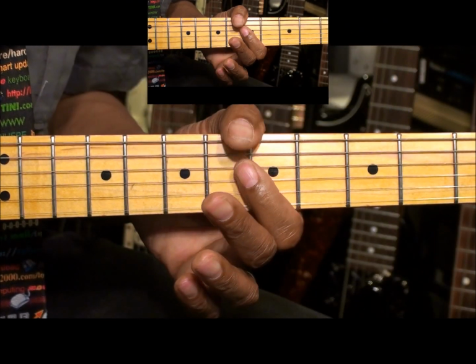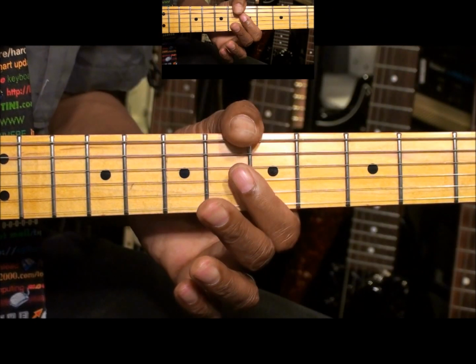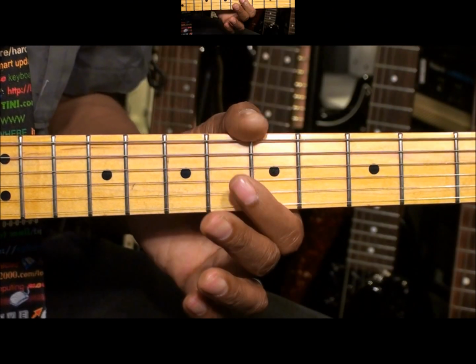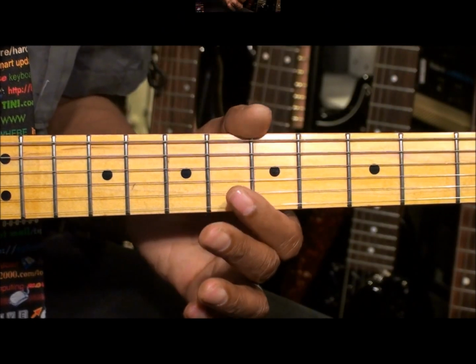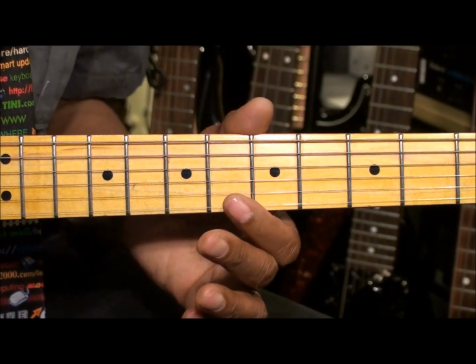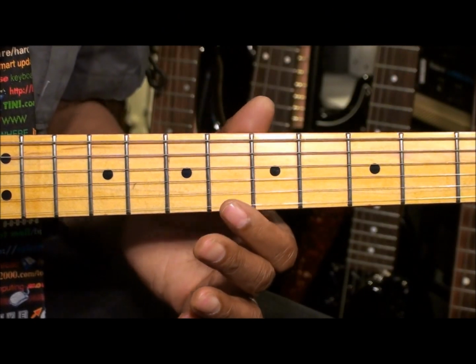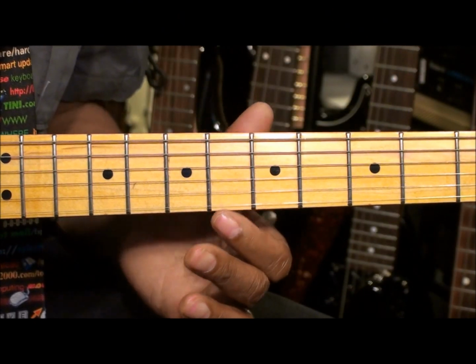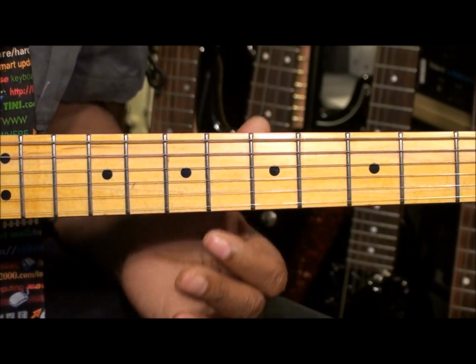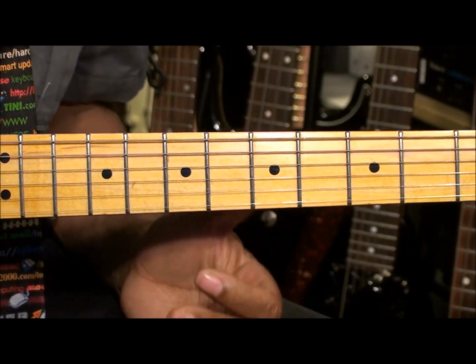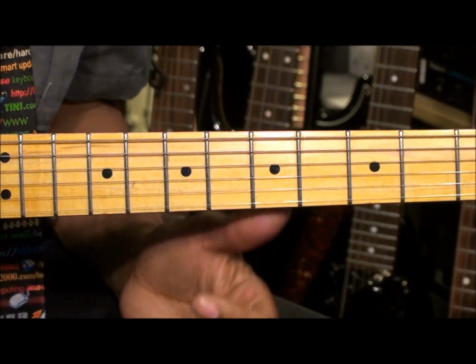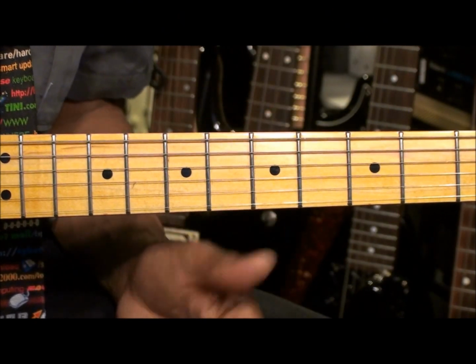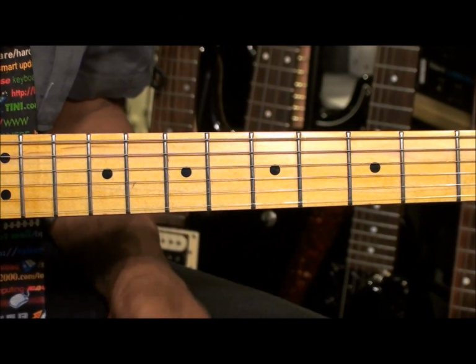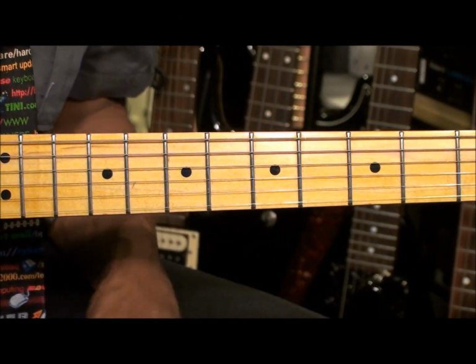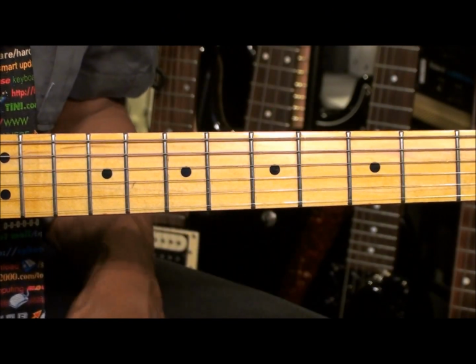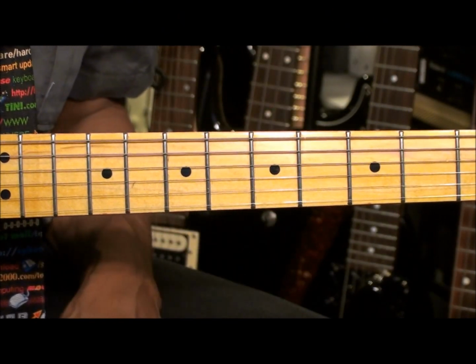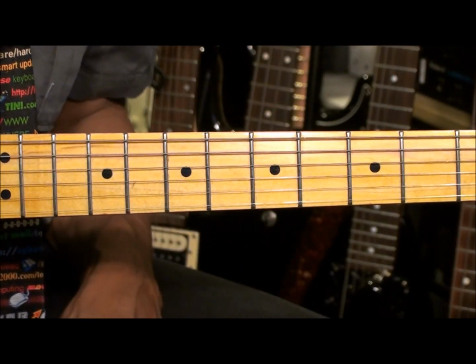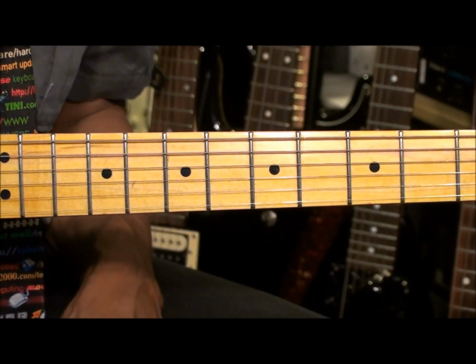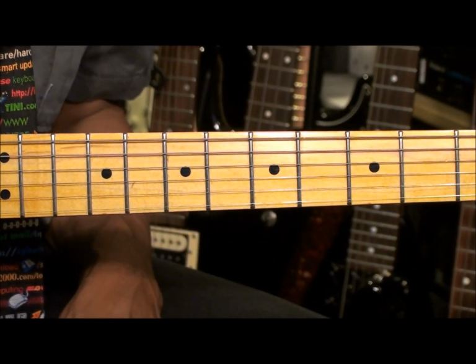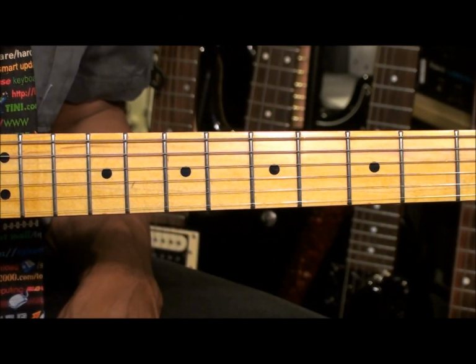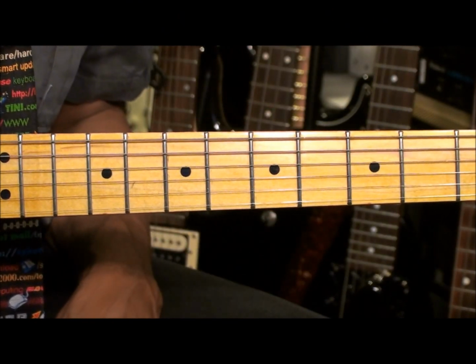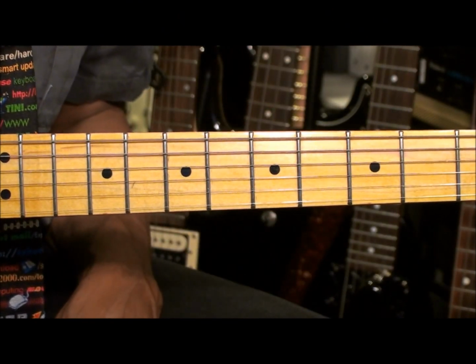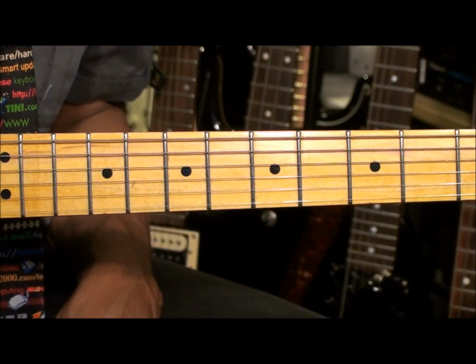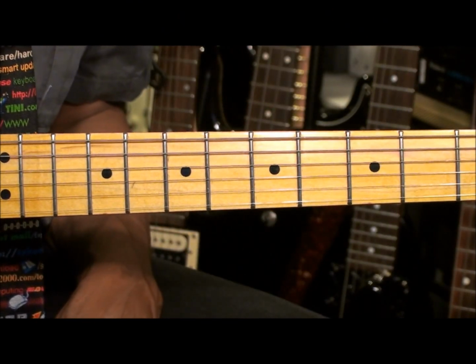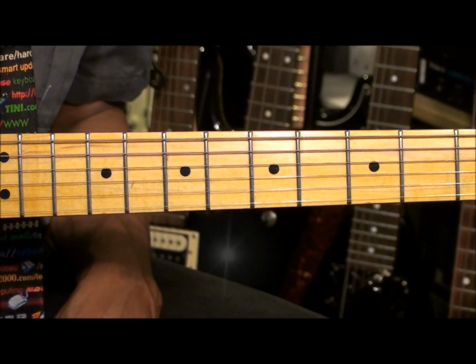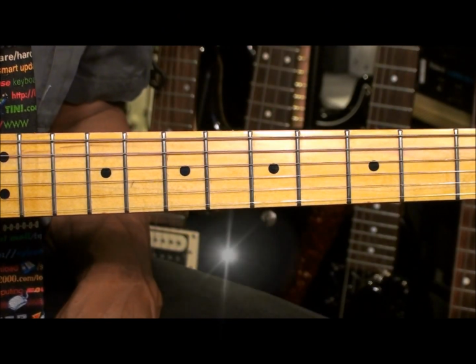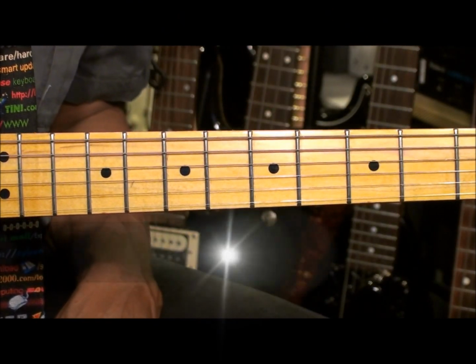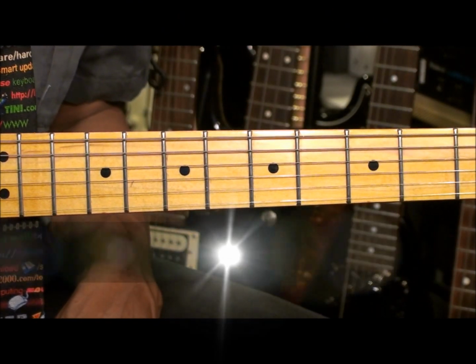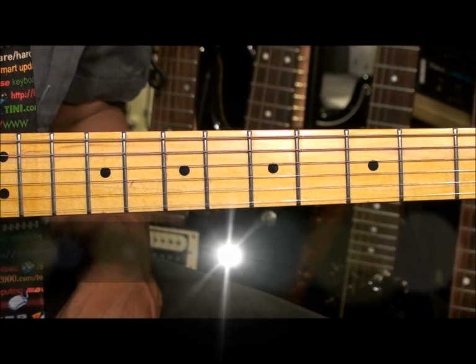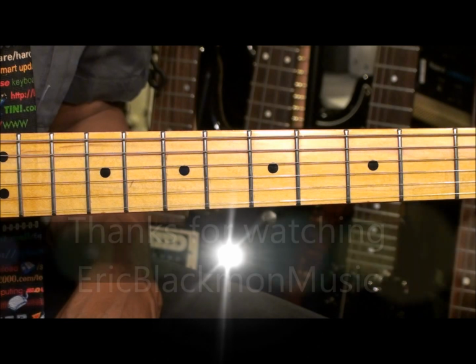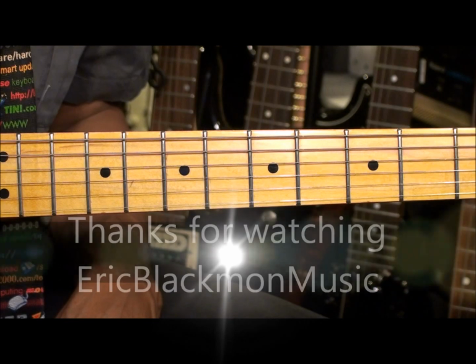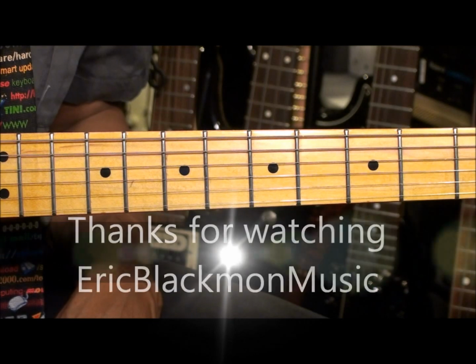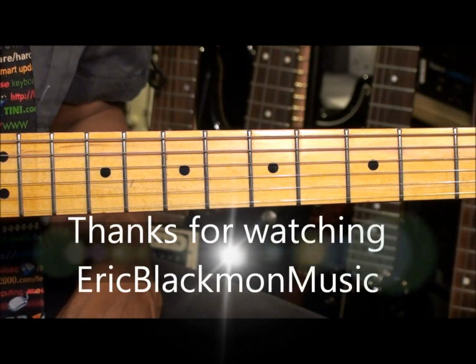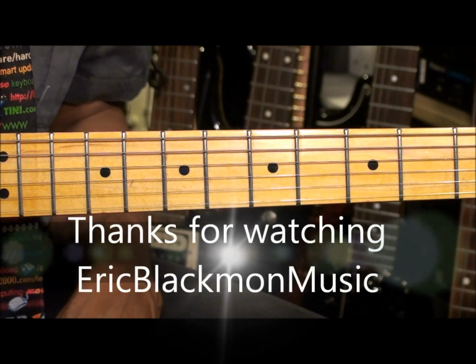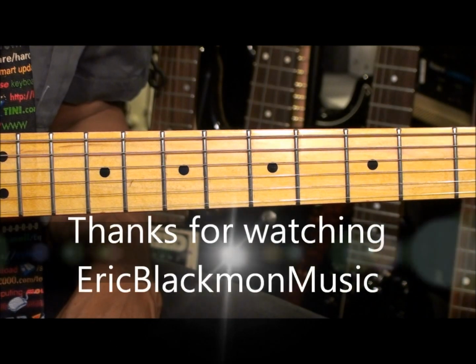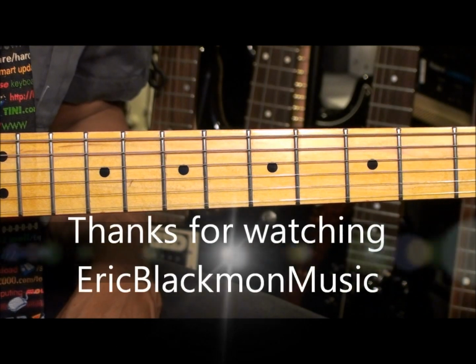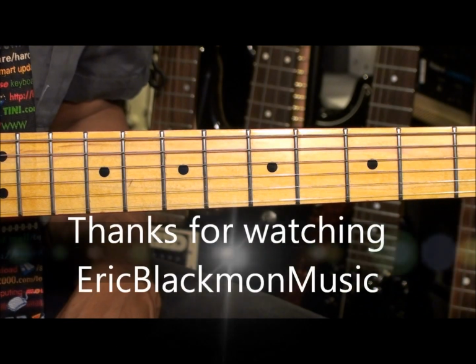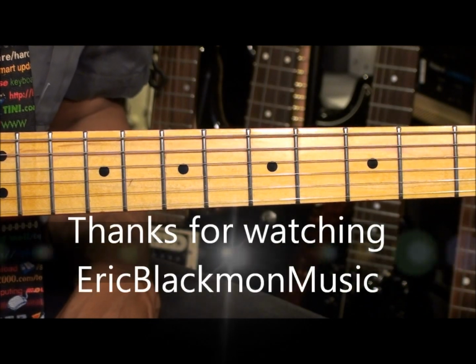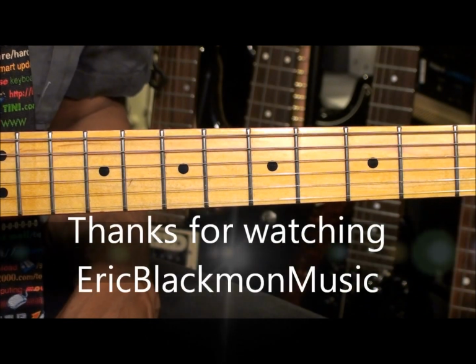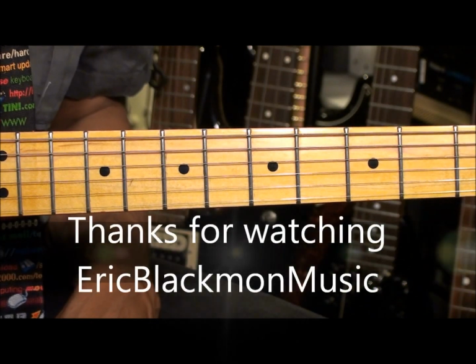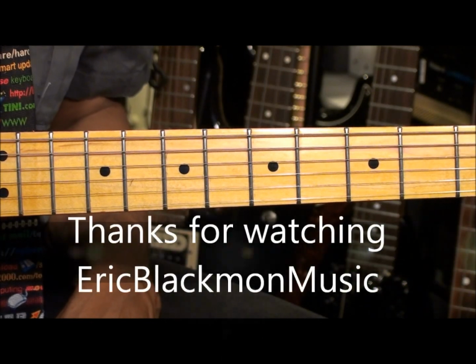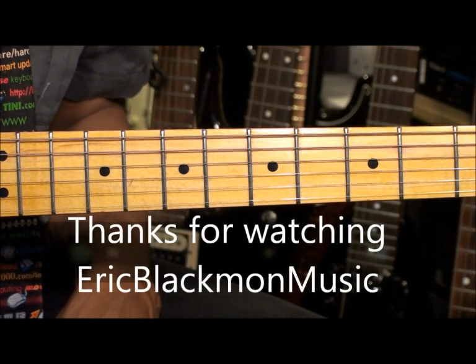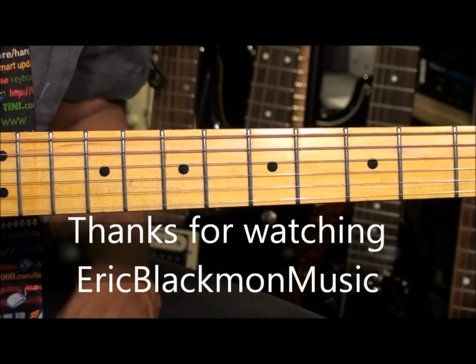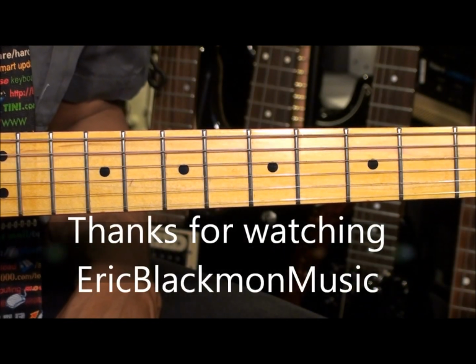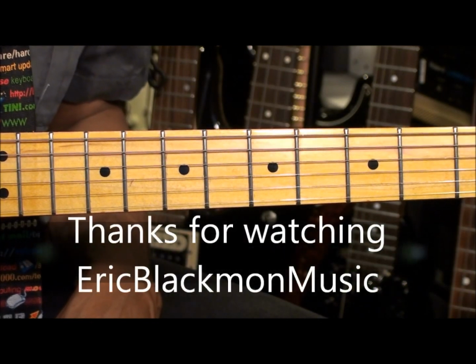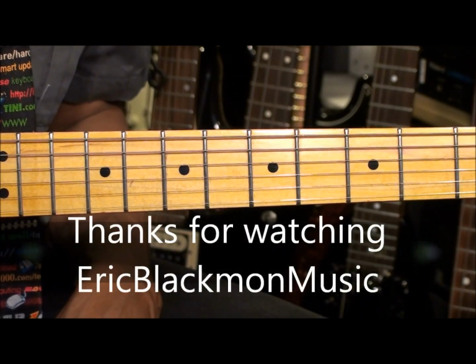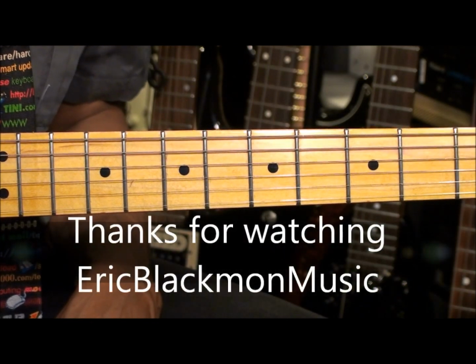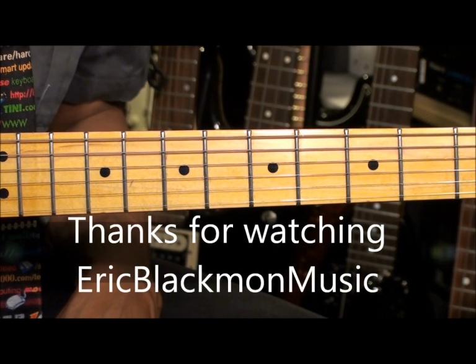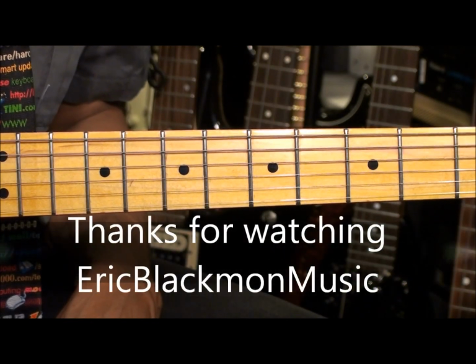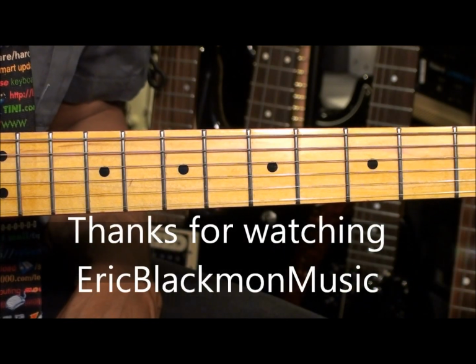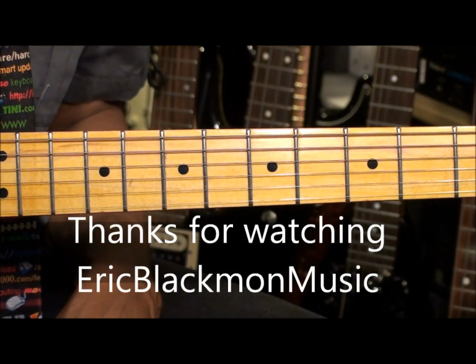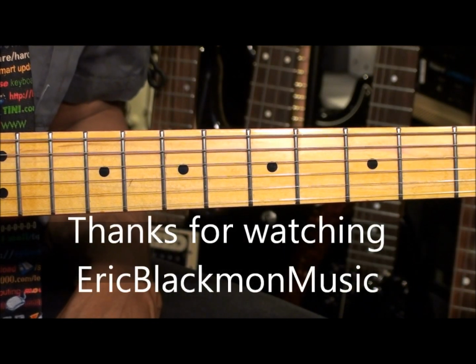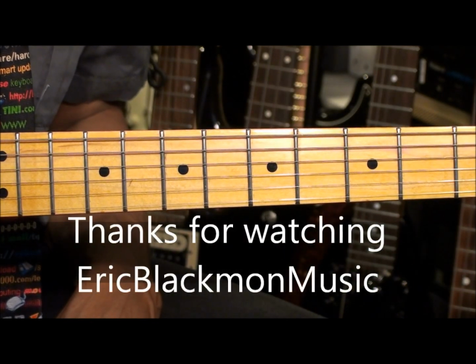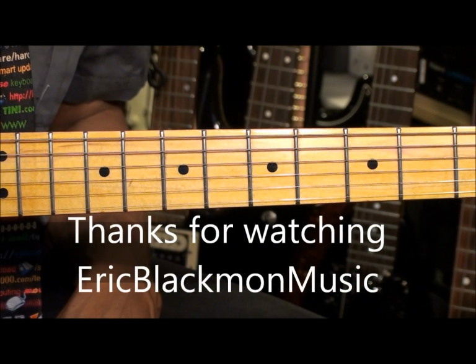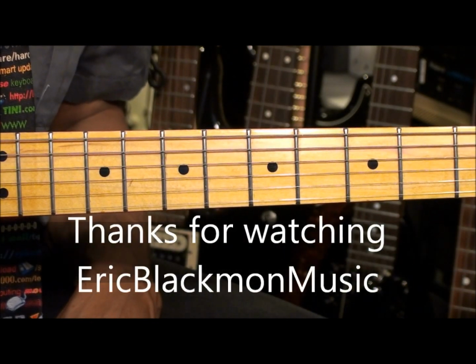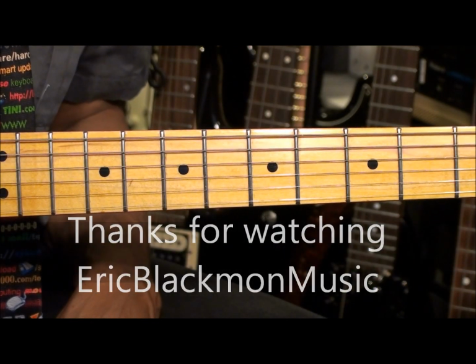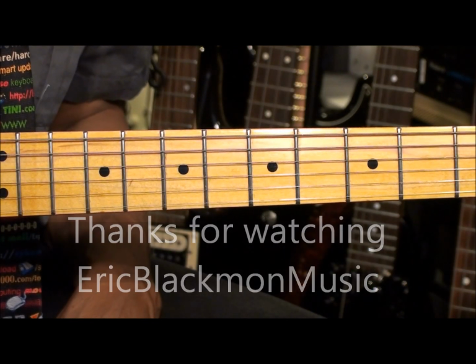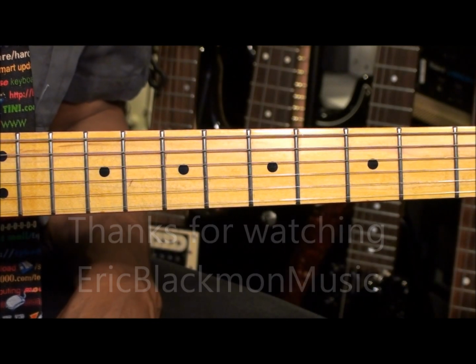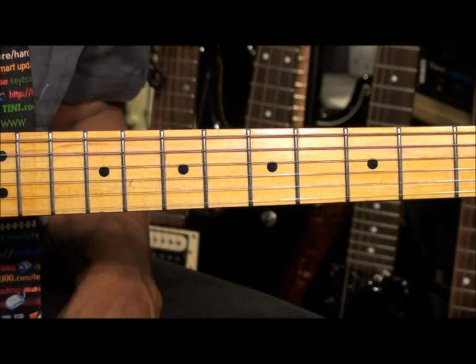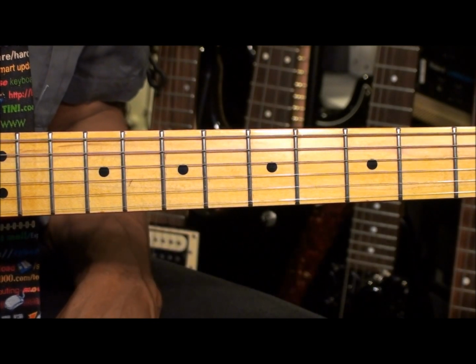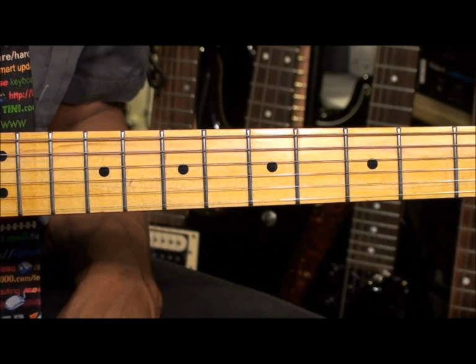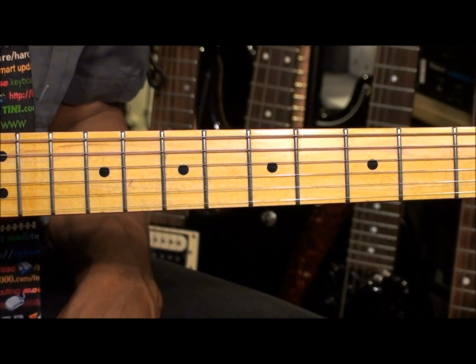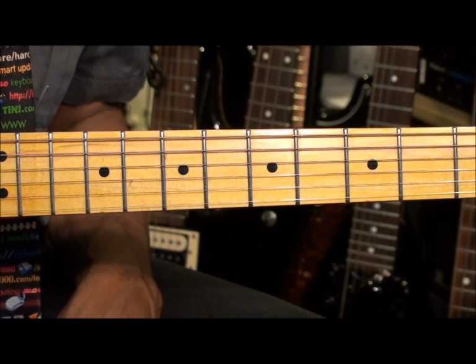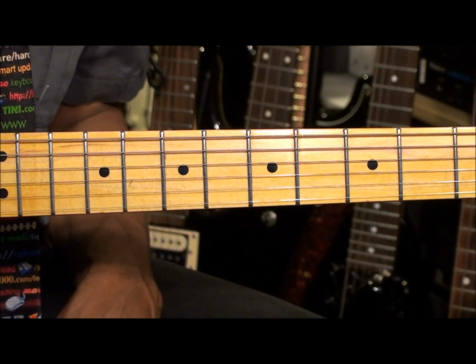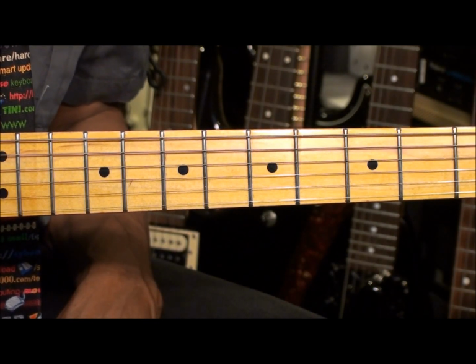Well alright, that's about it for this chord tutorial. Thanks for stopping by, and have a great day.